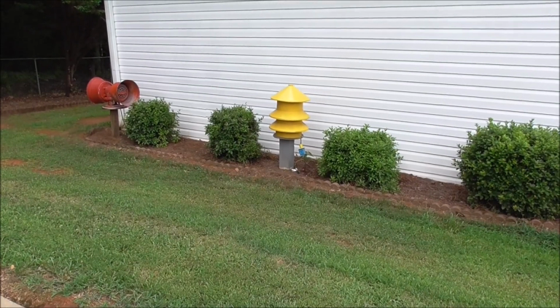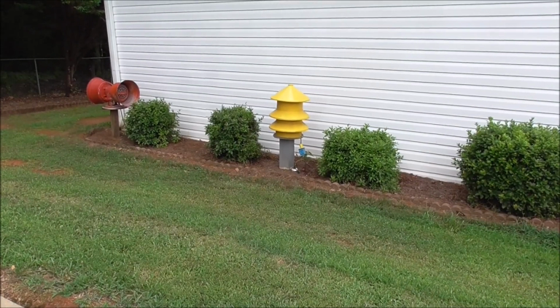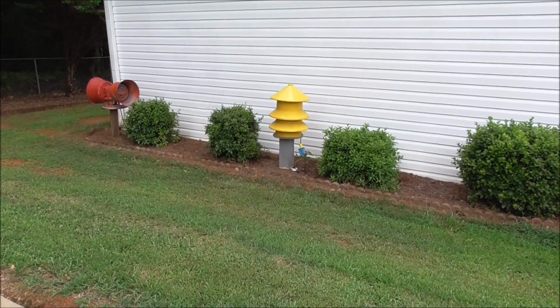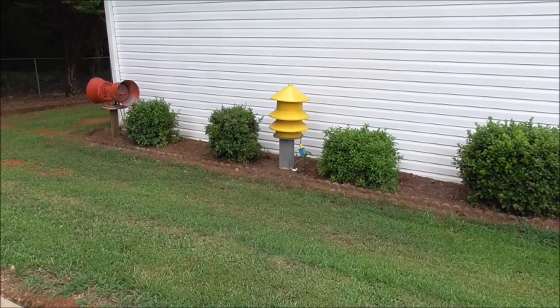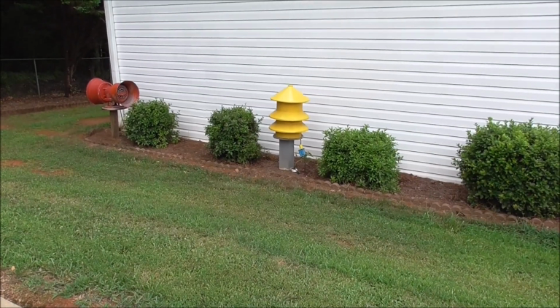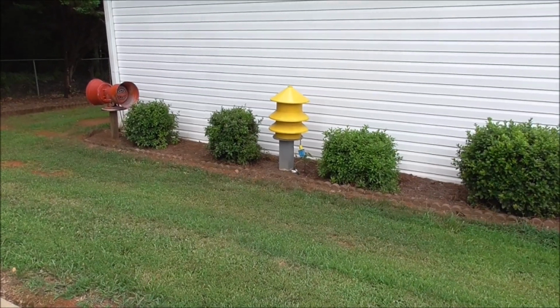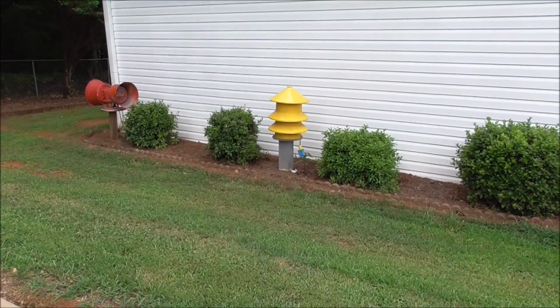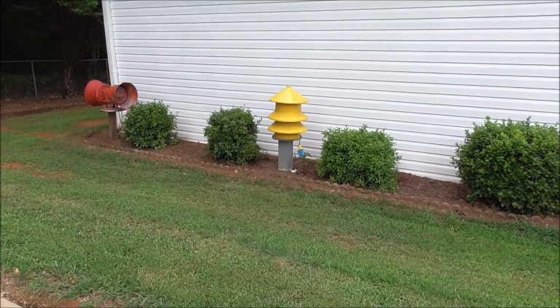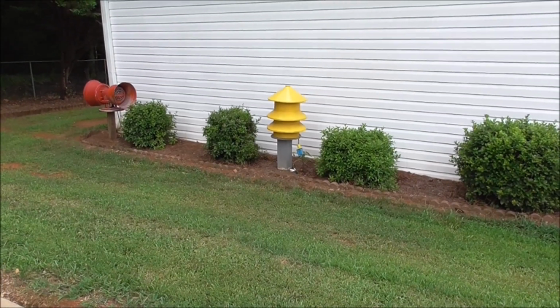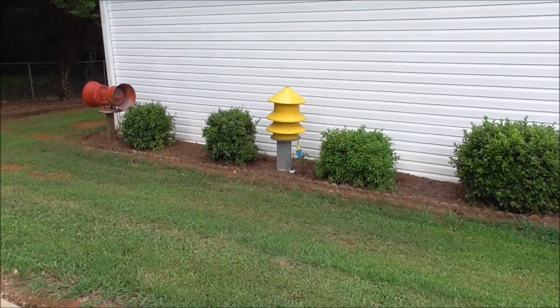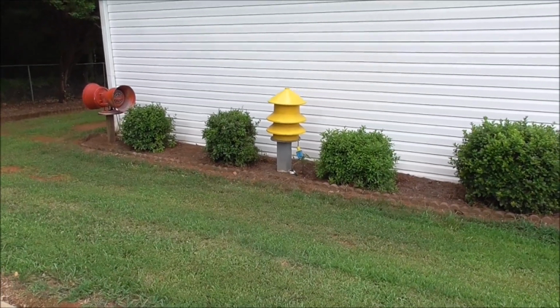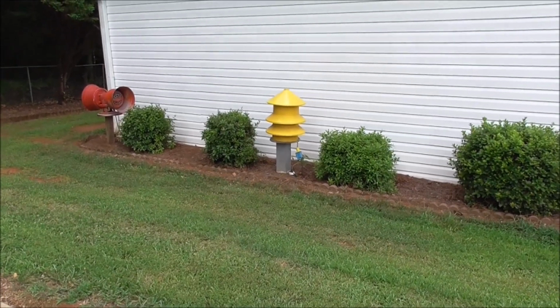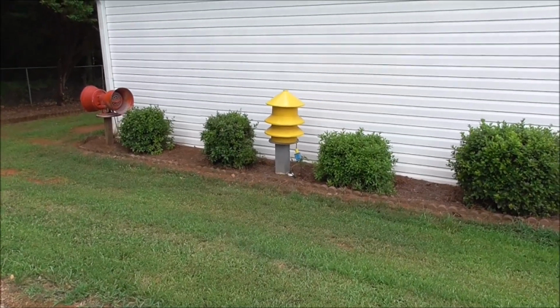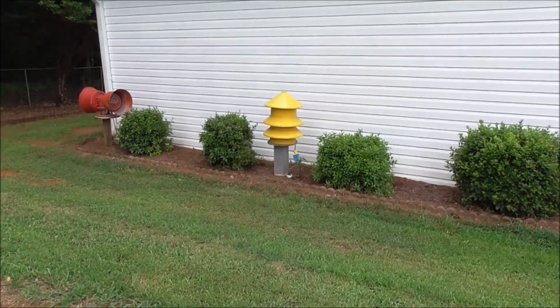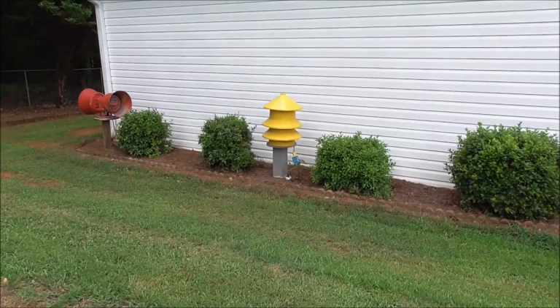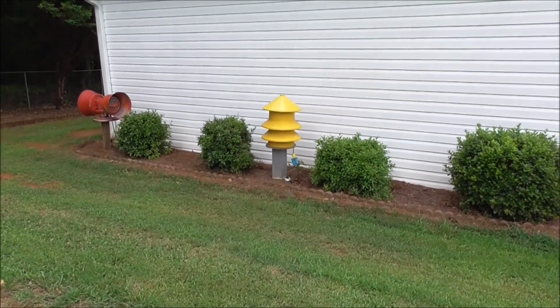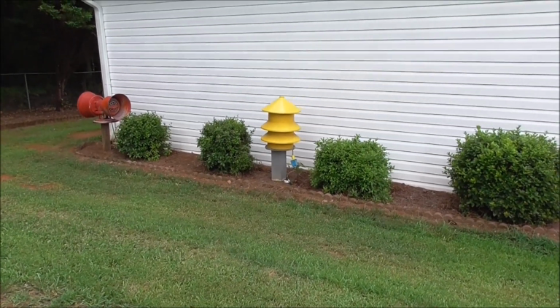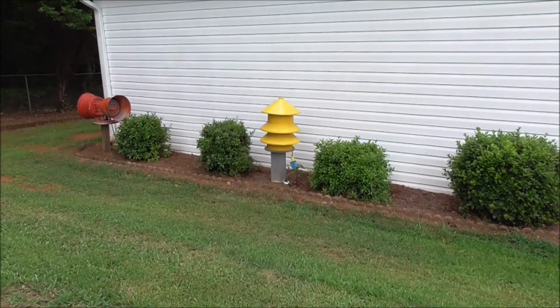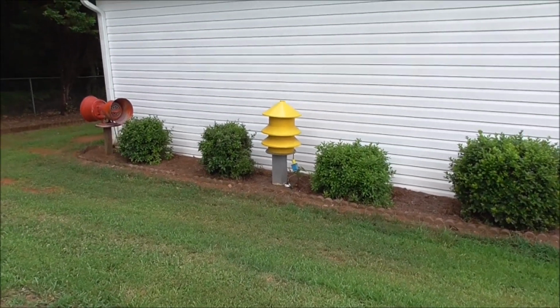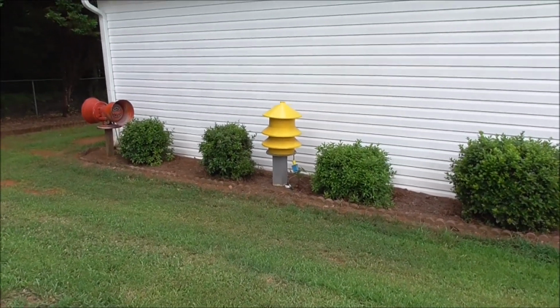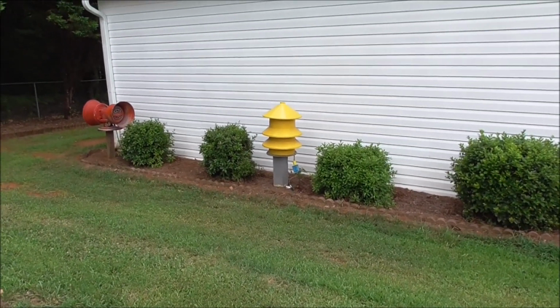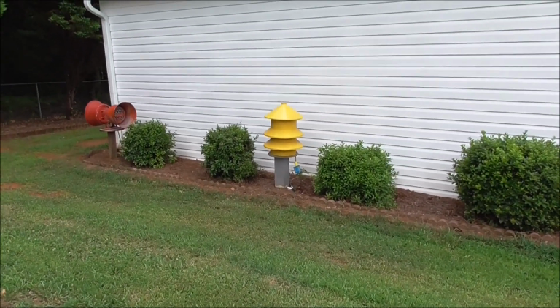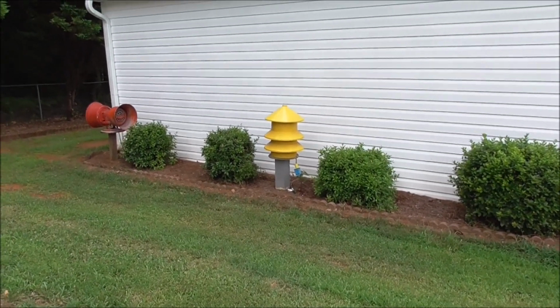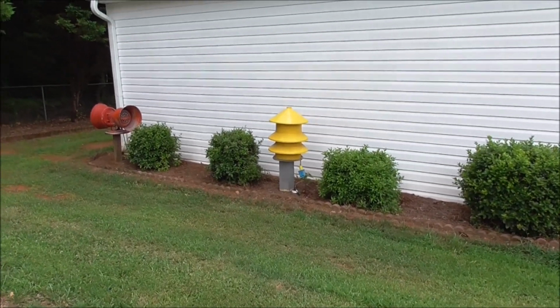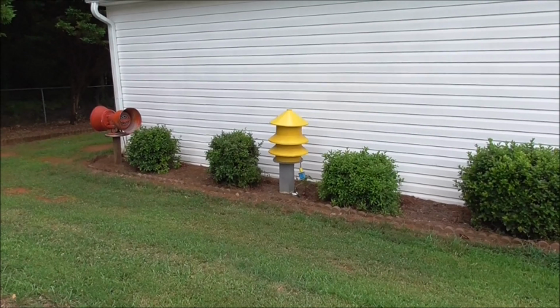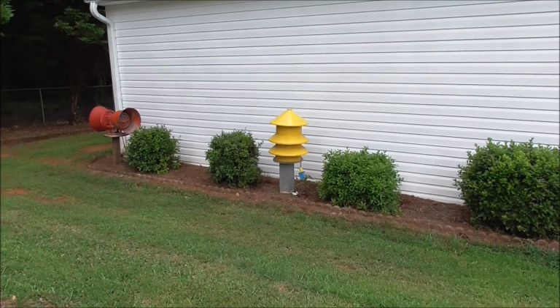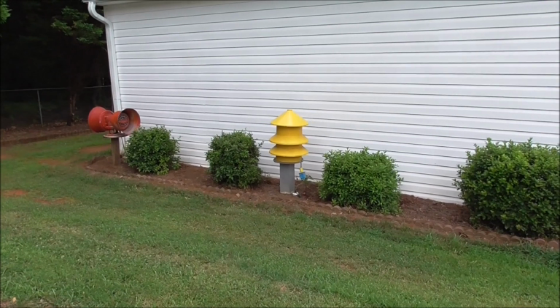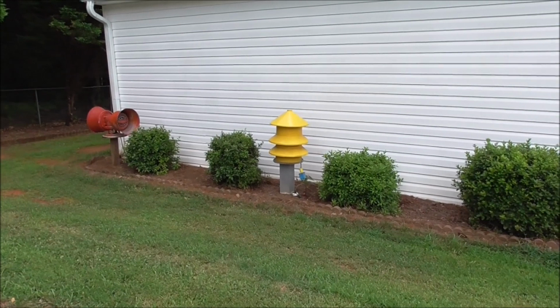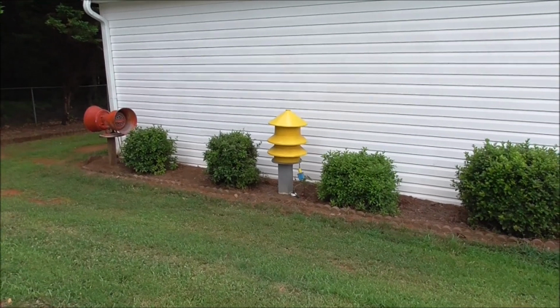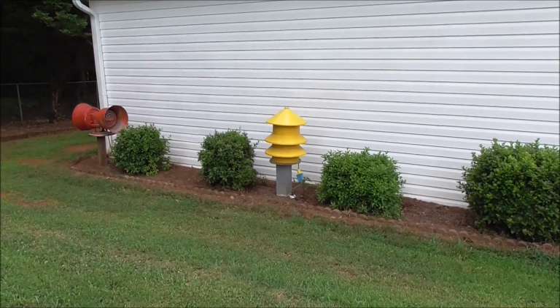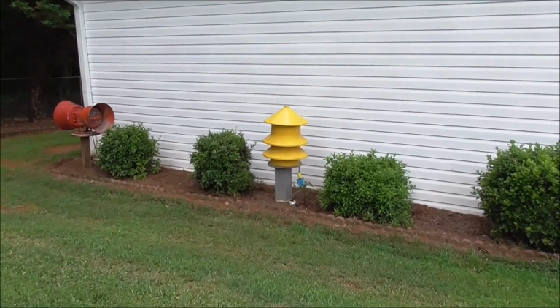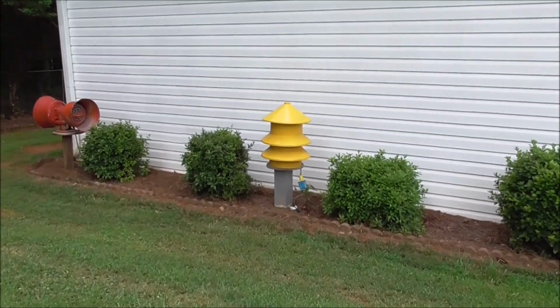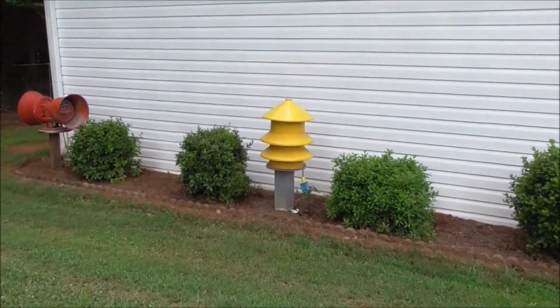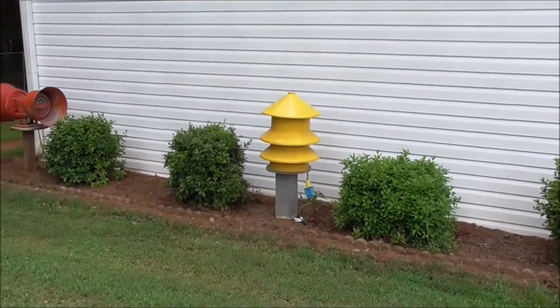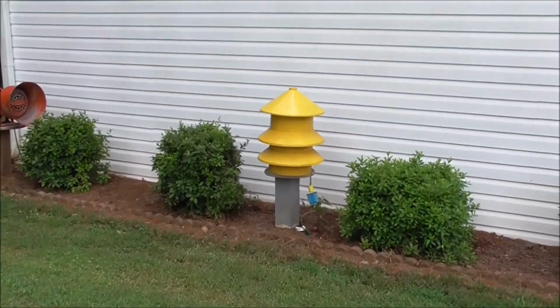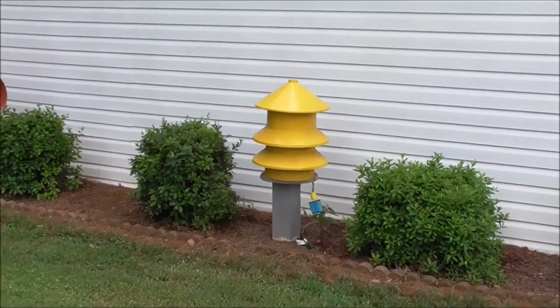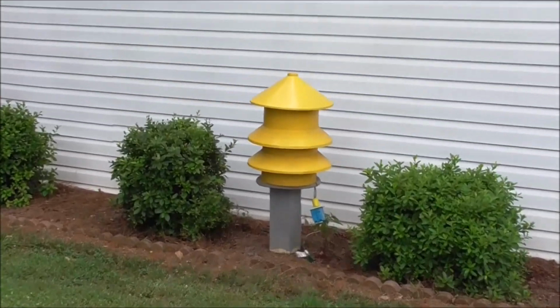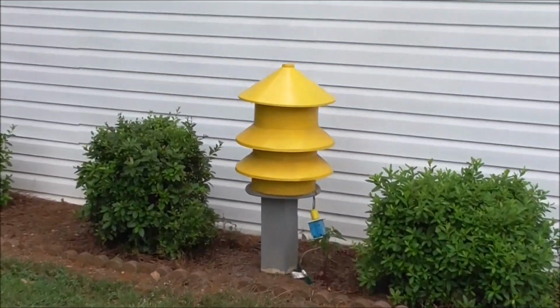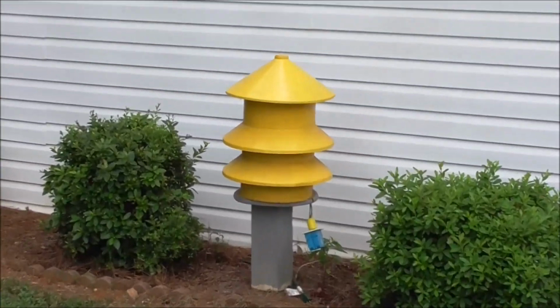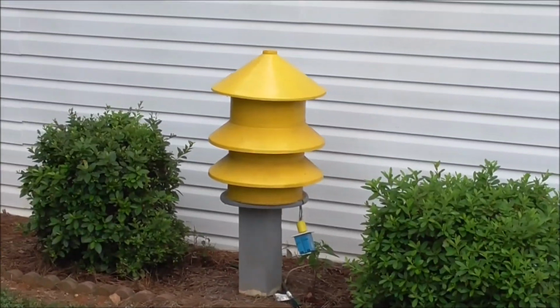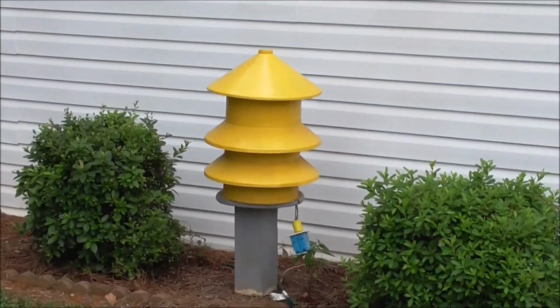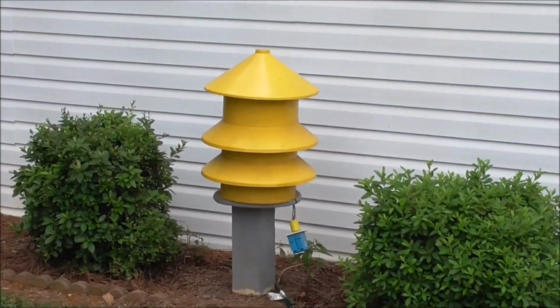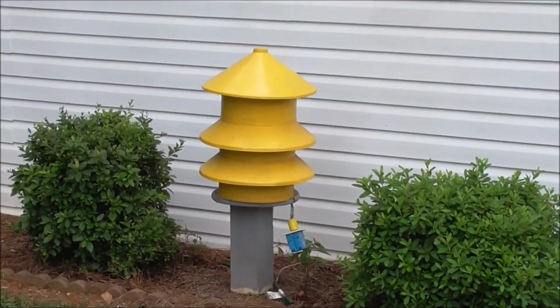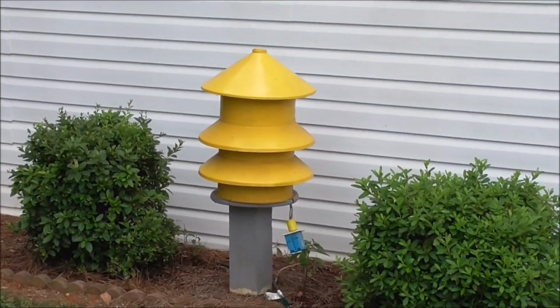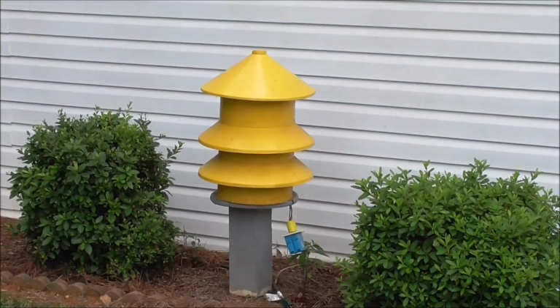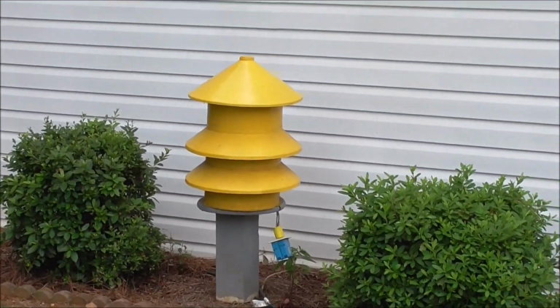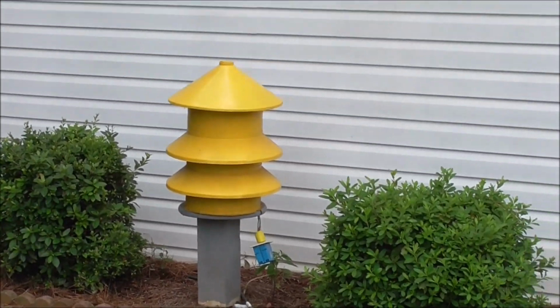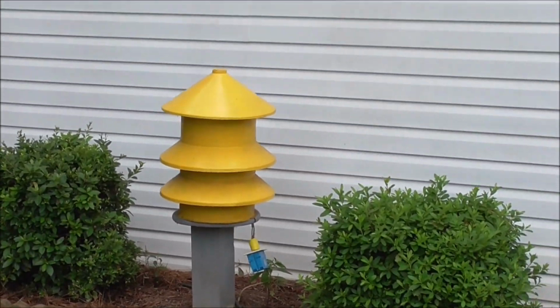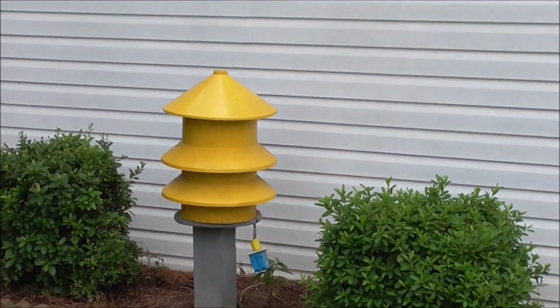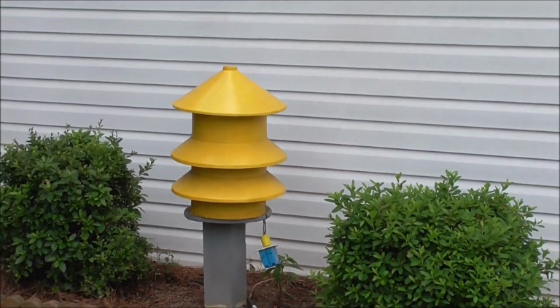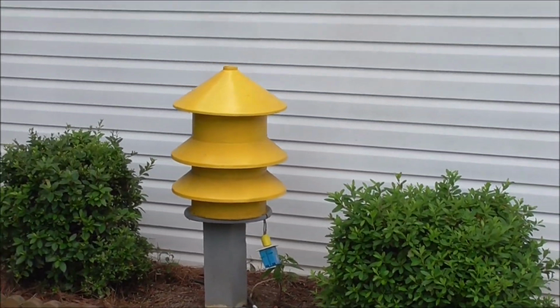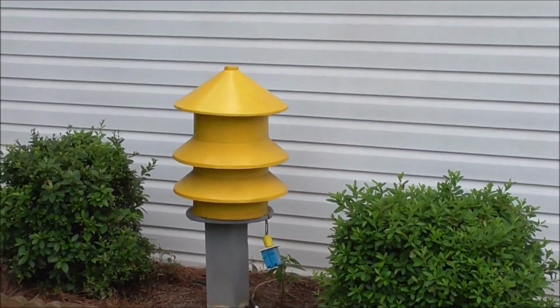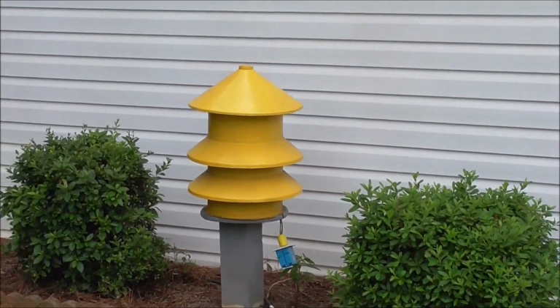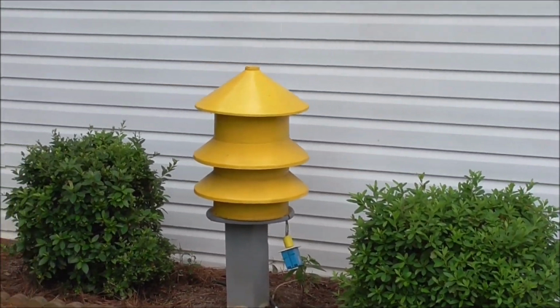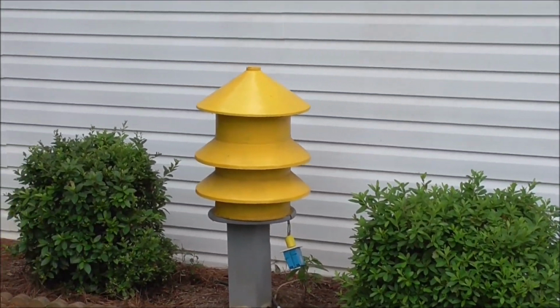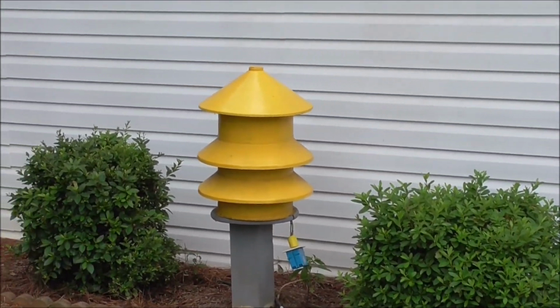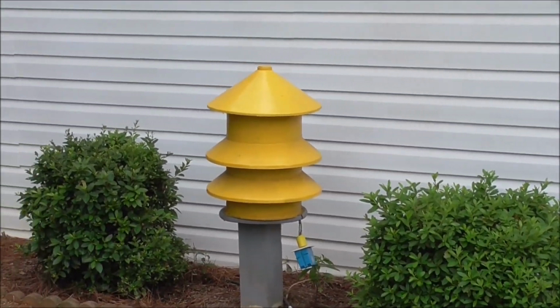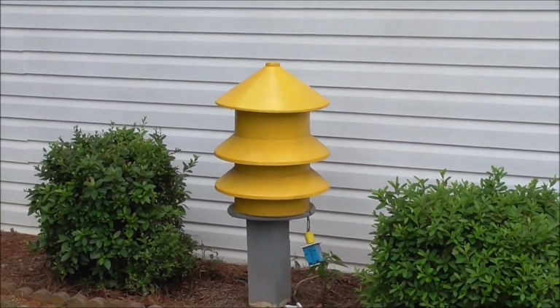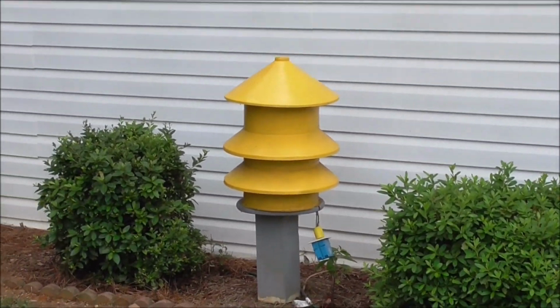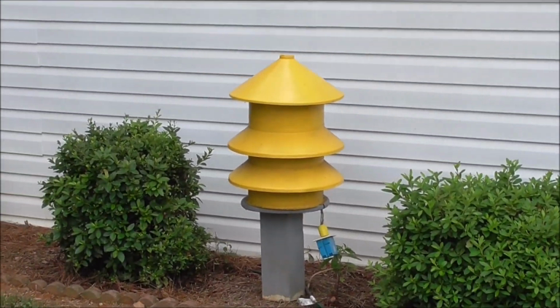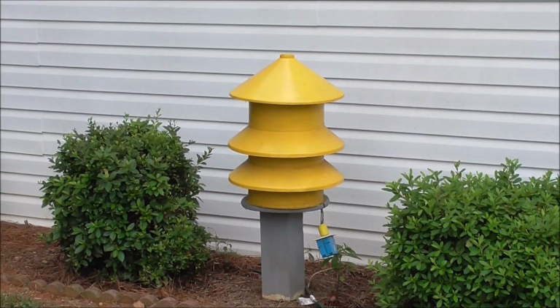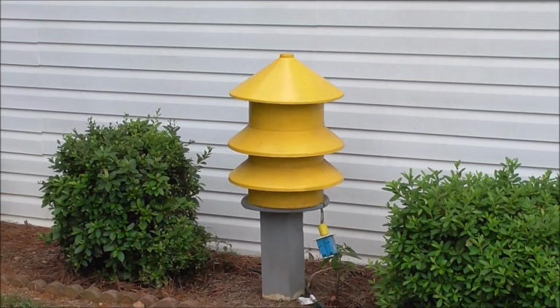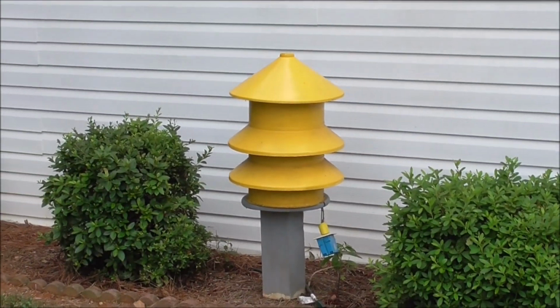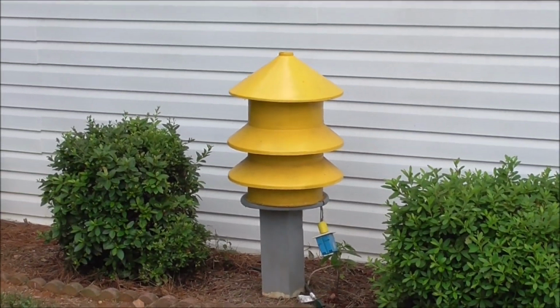Hi, this is Trains and Sirens 1, and here is a walk-around video and demonstration of my Model 2T.